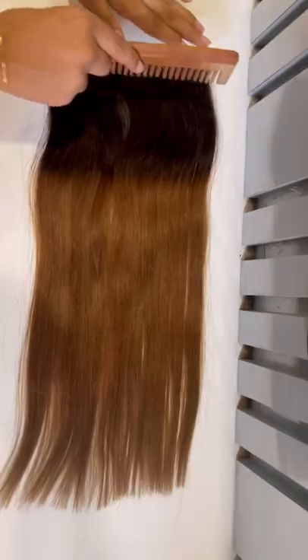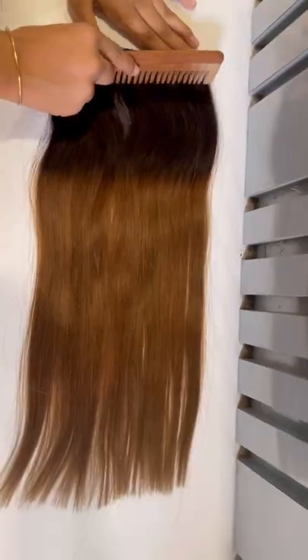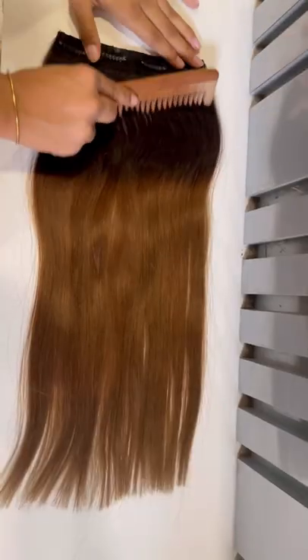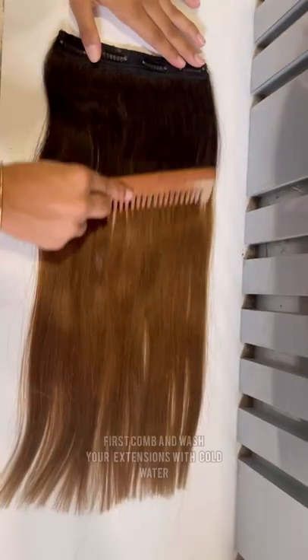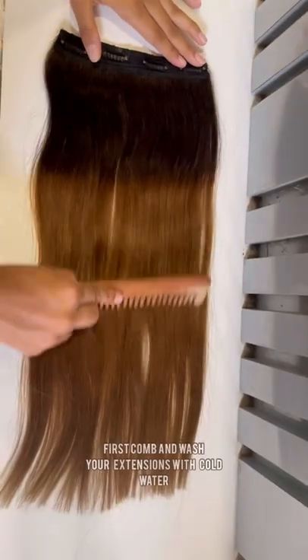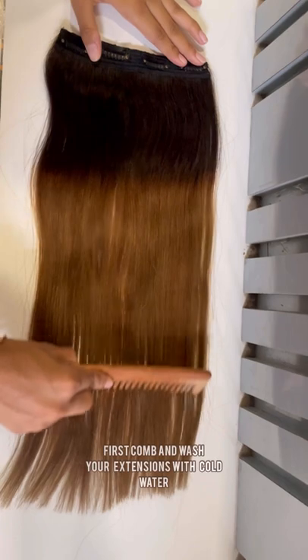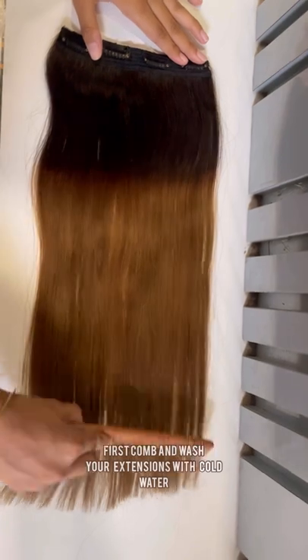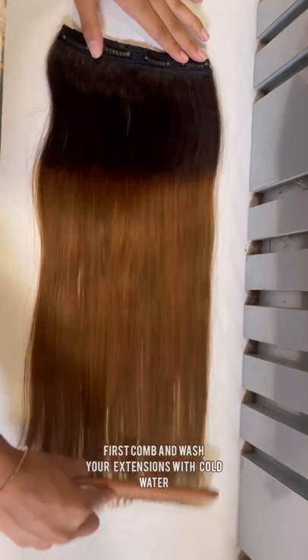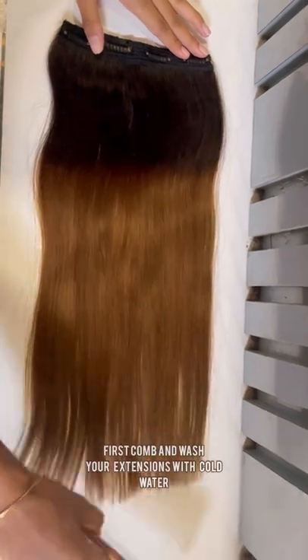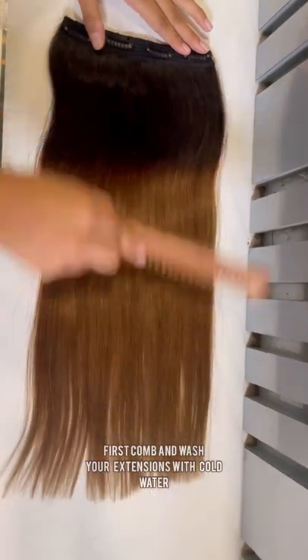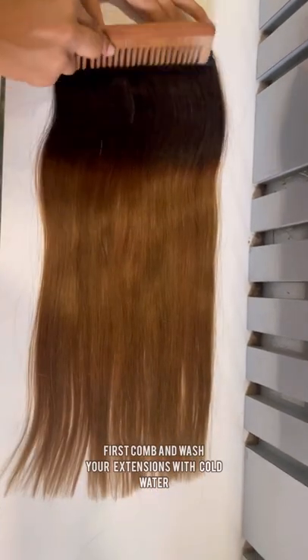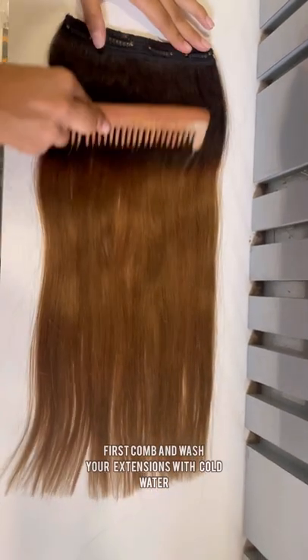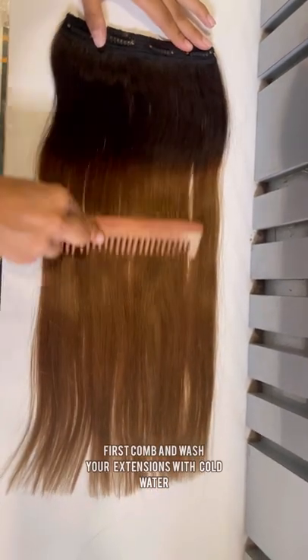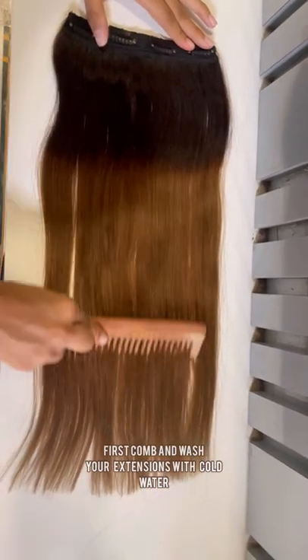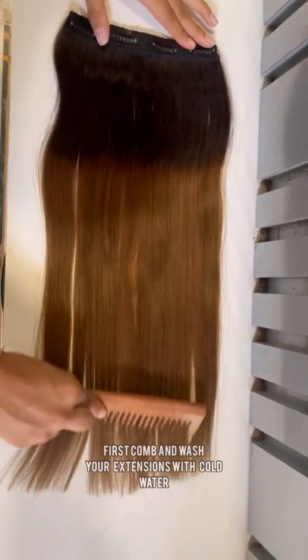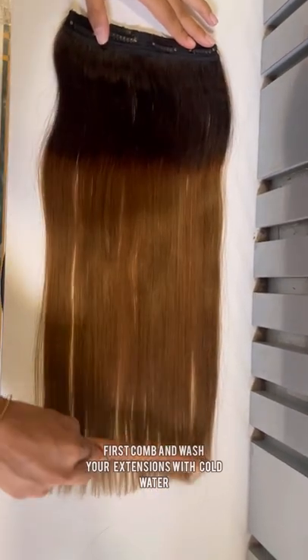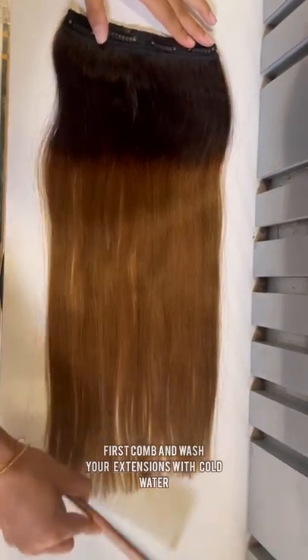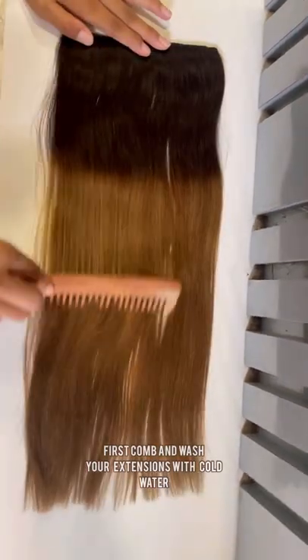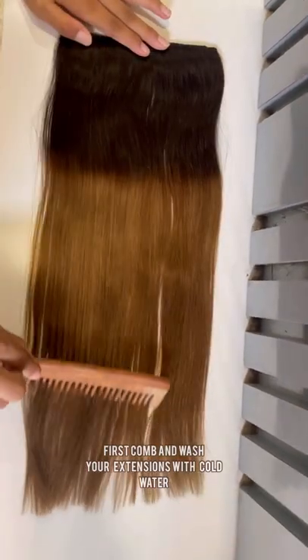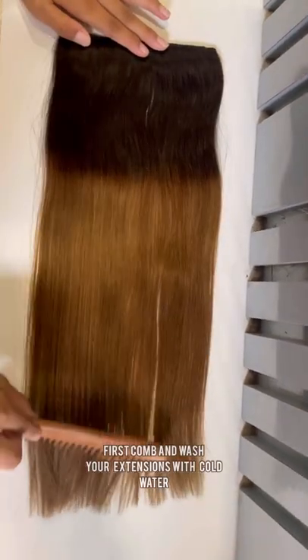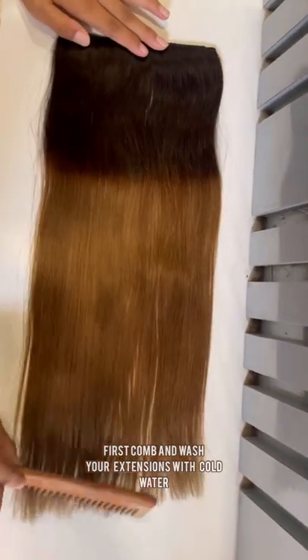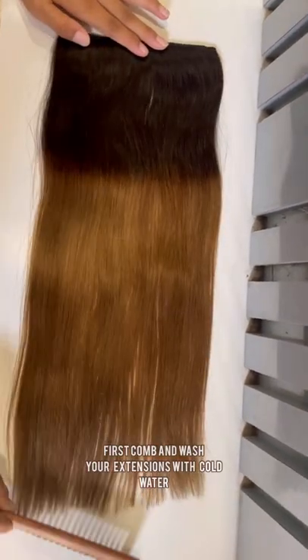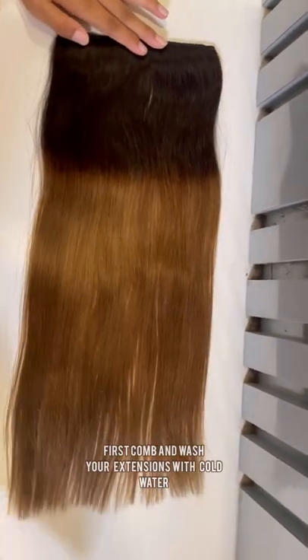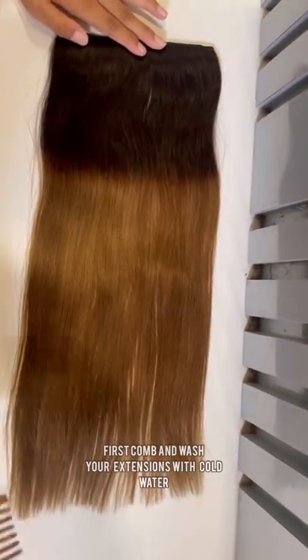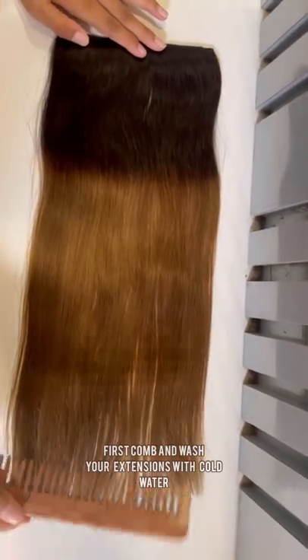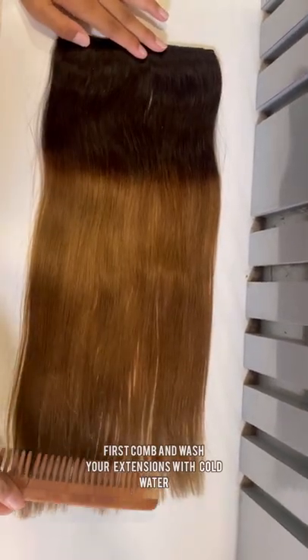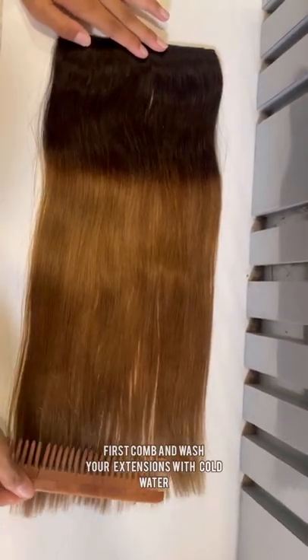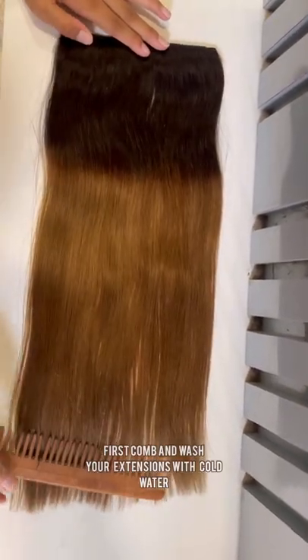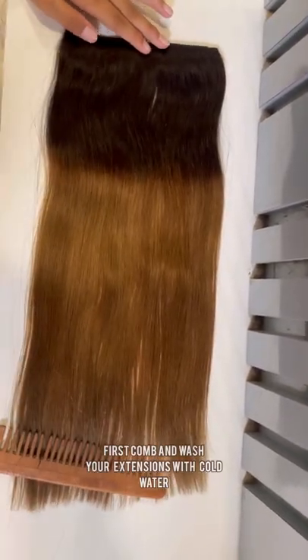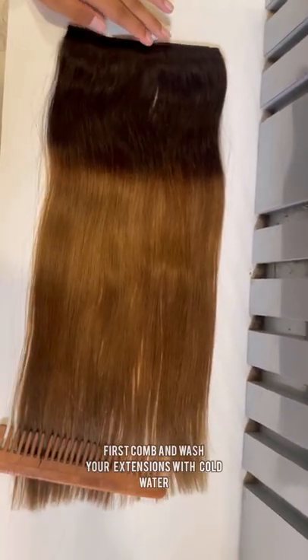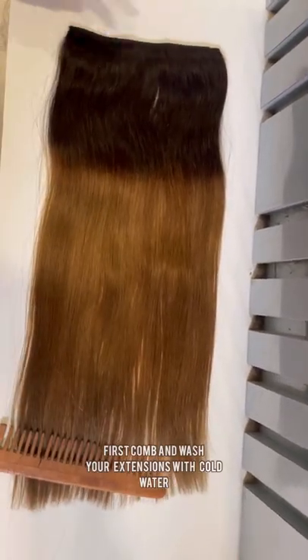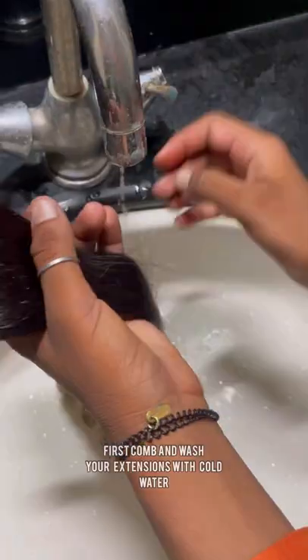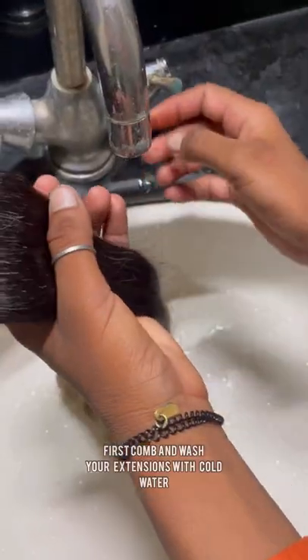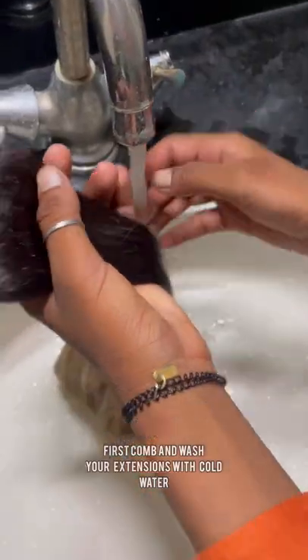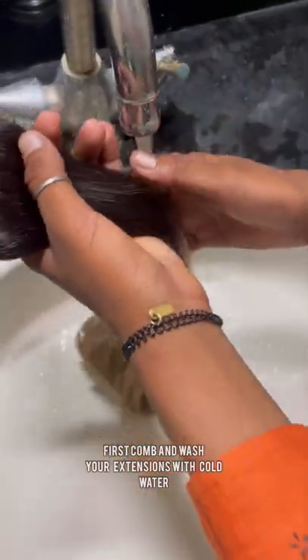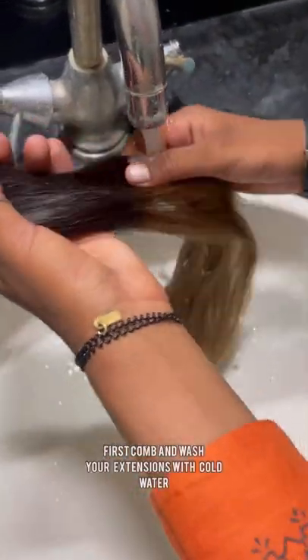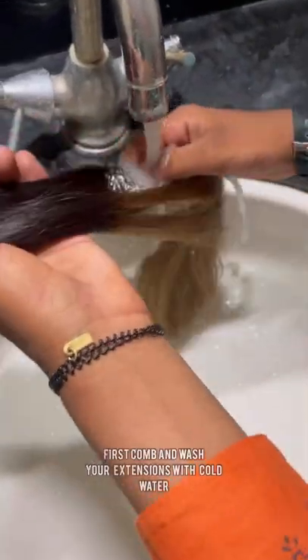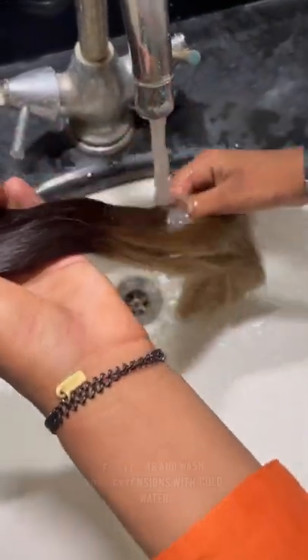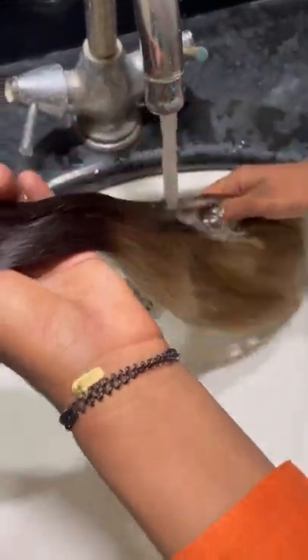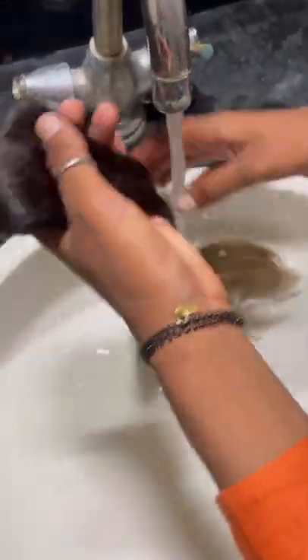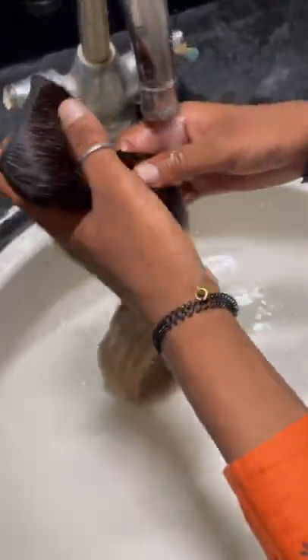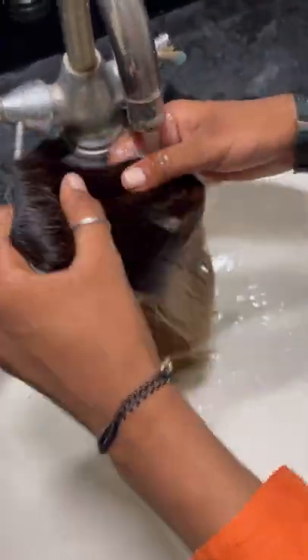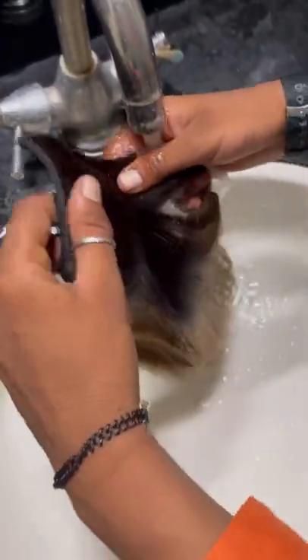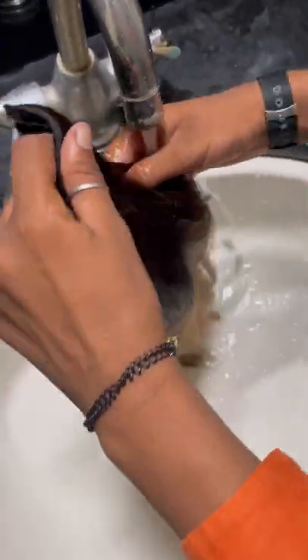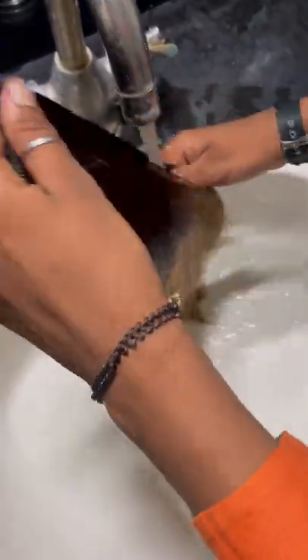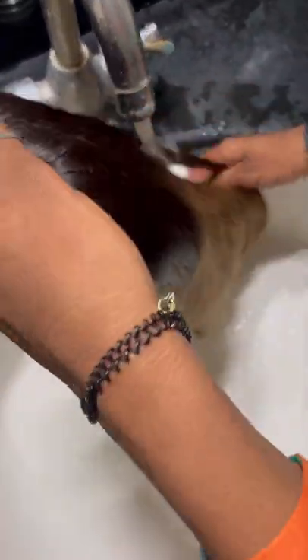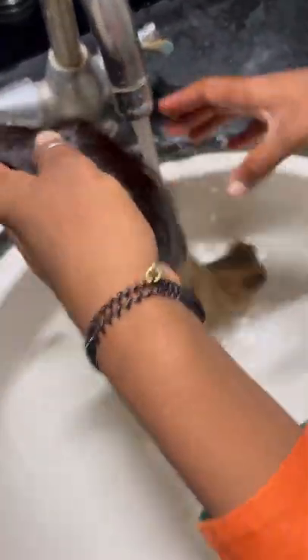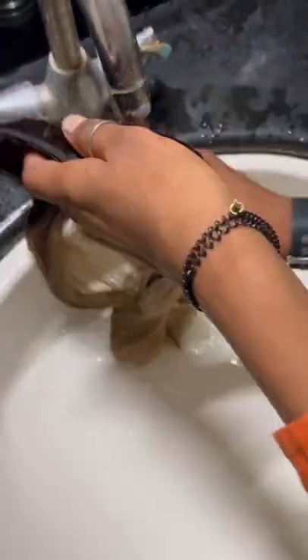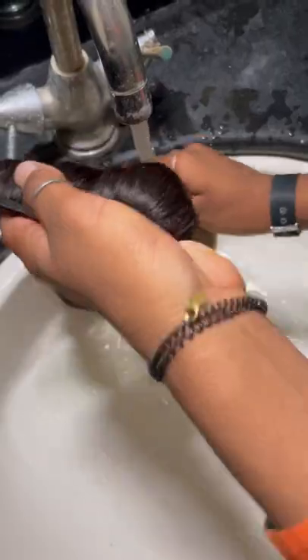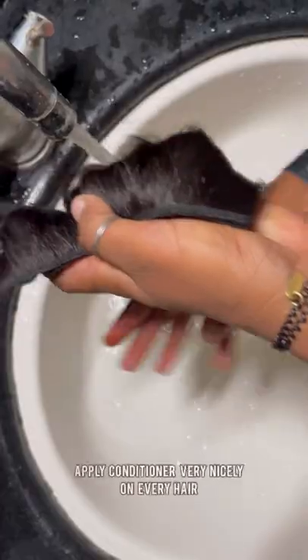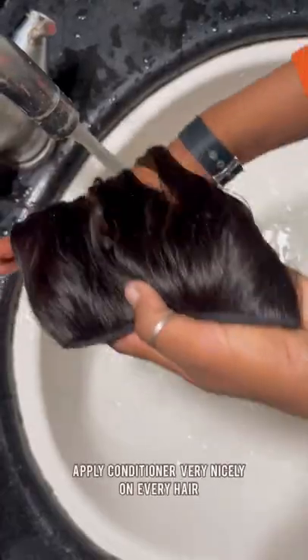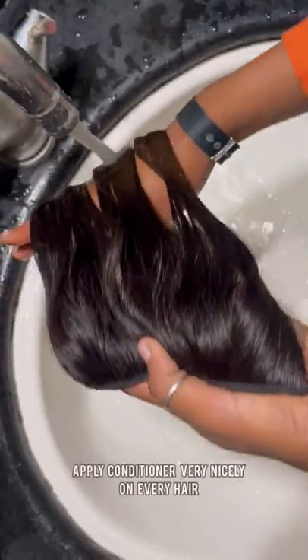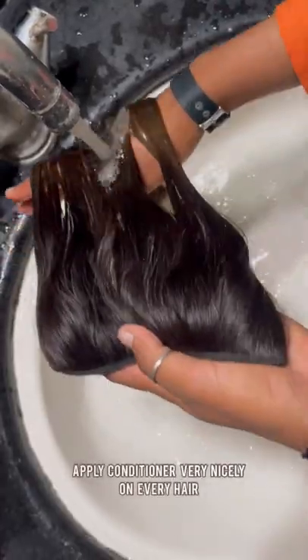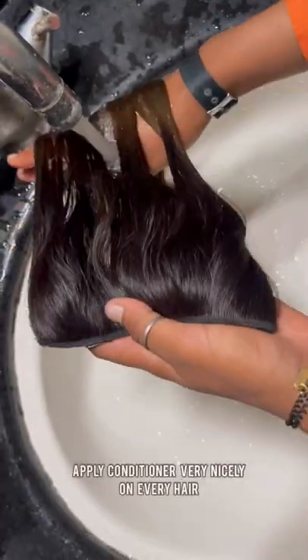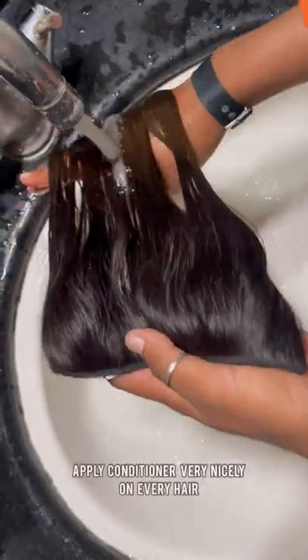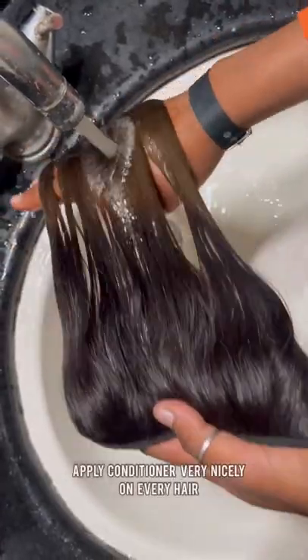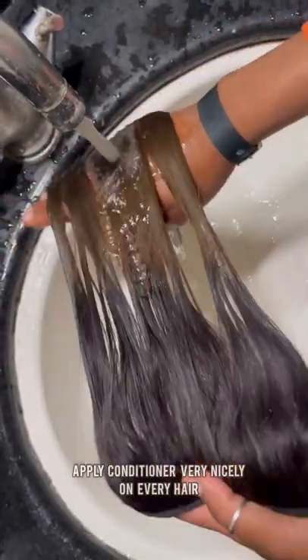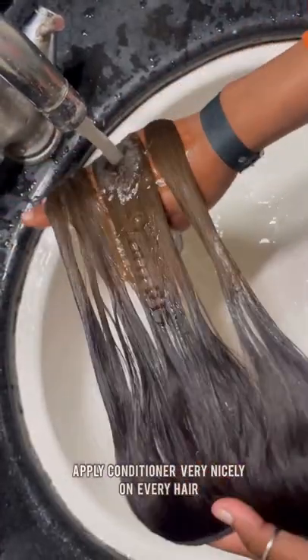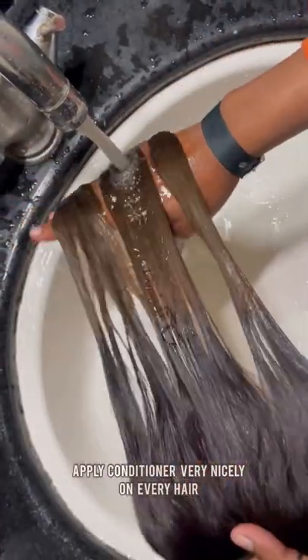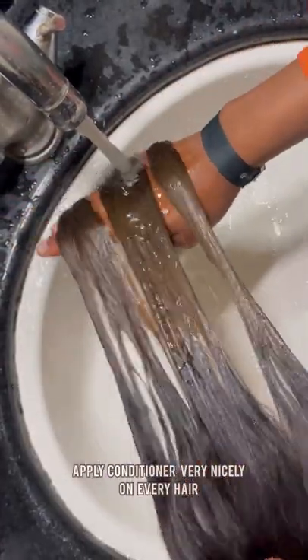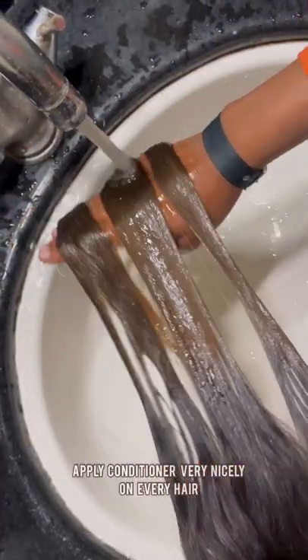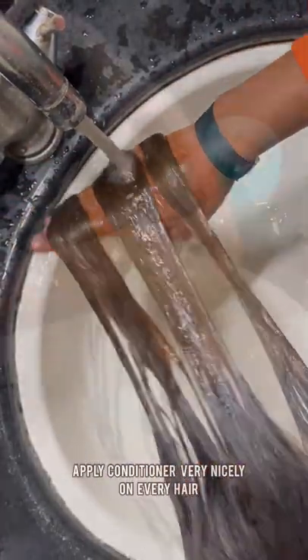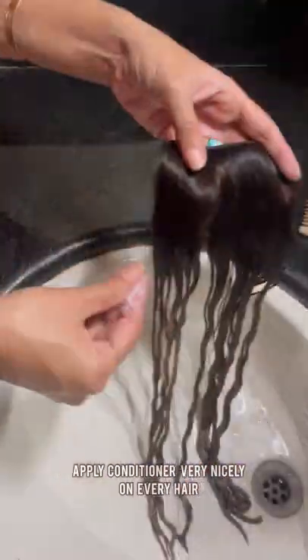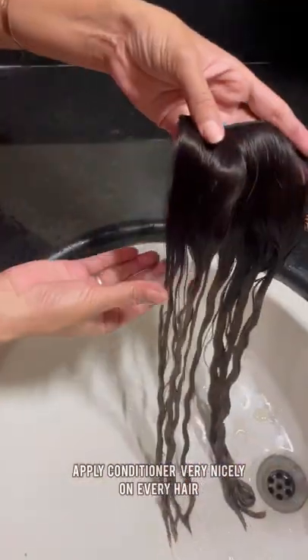First, wash your extensions properly with cold water. You can also use shampoo, but we are using conditioner directly.